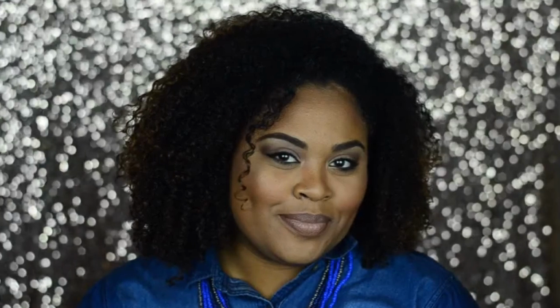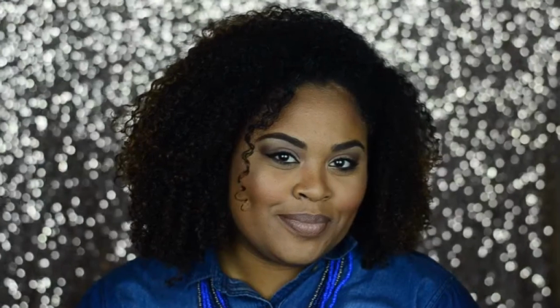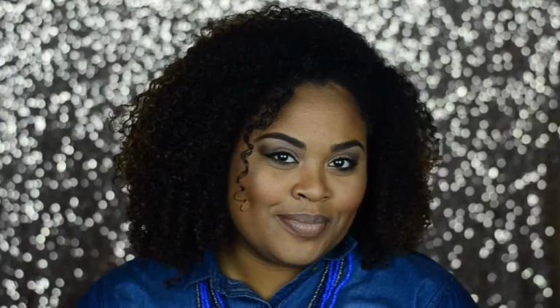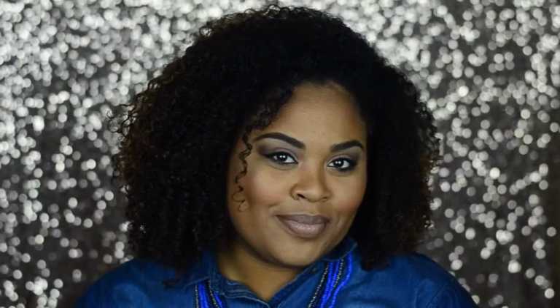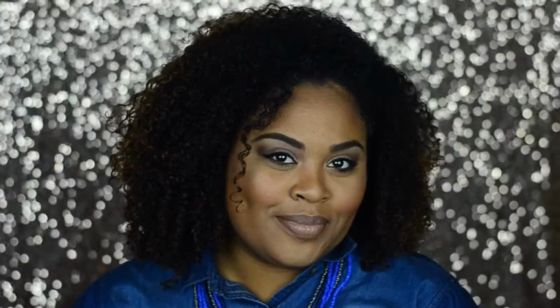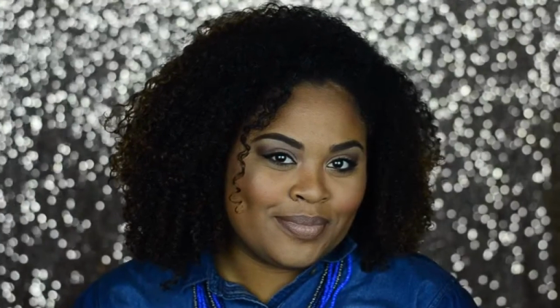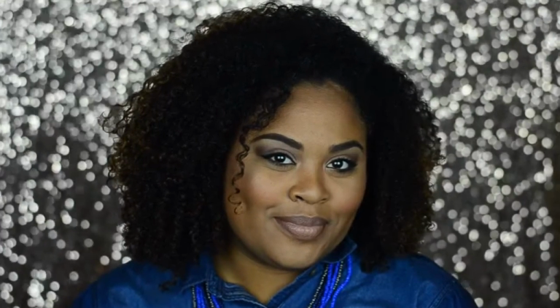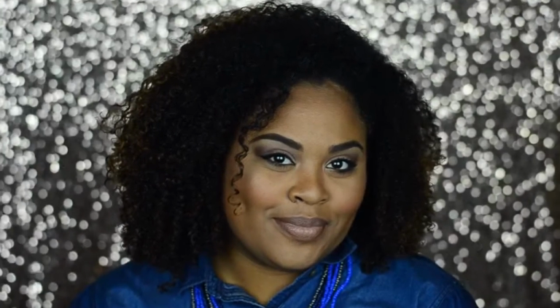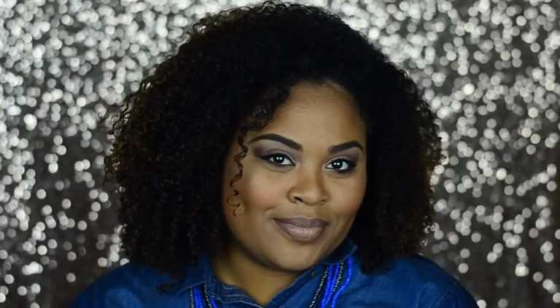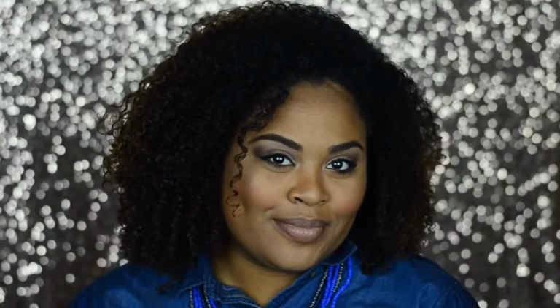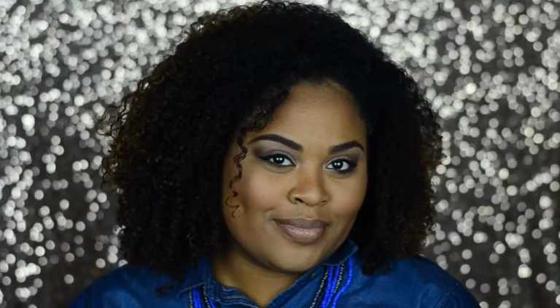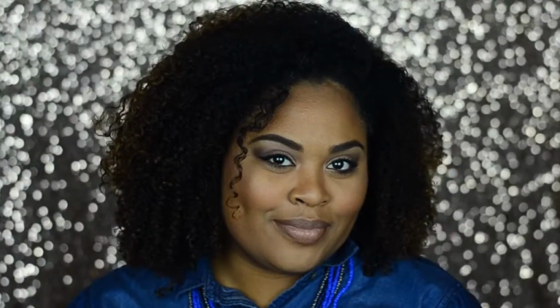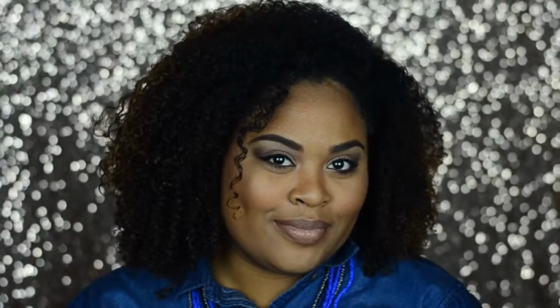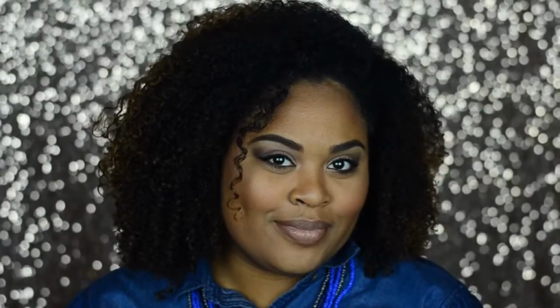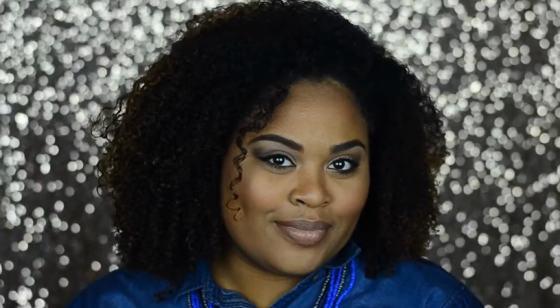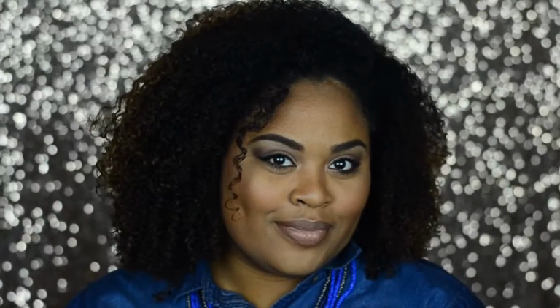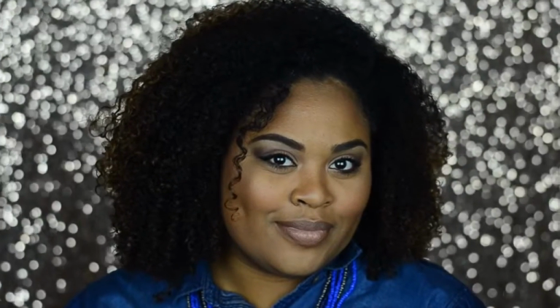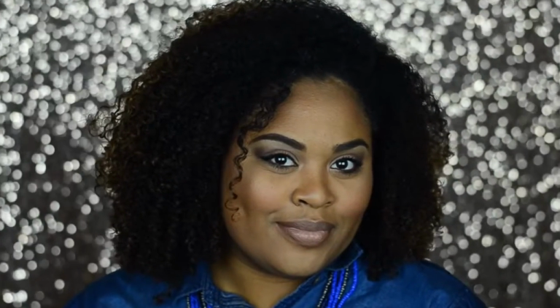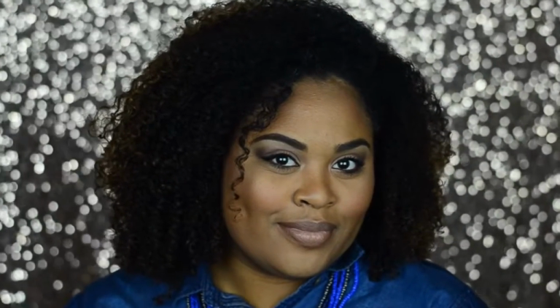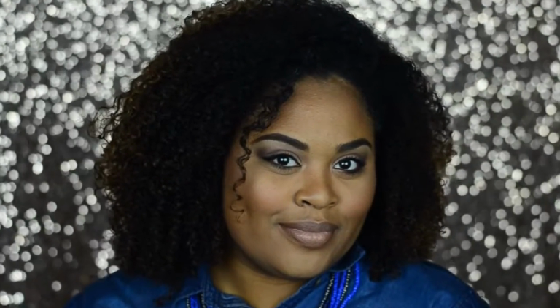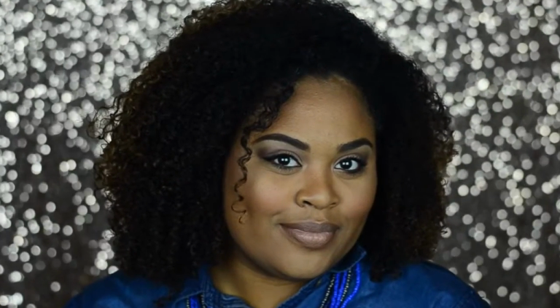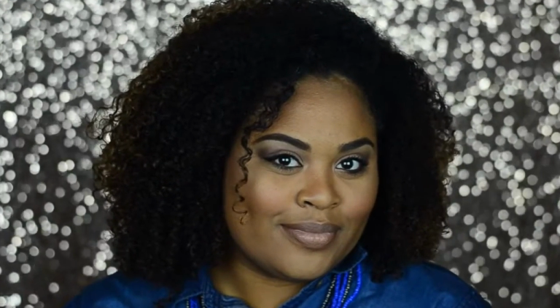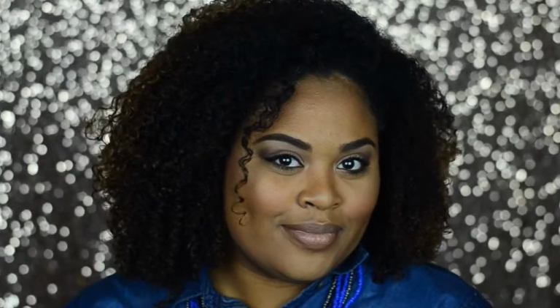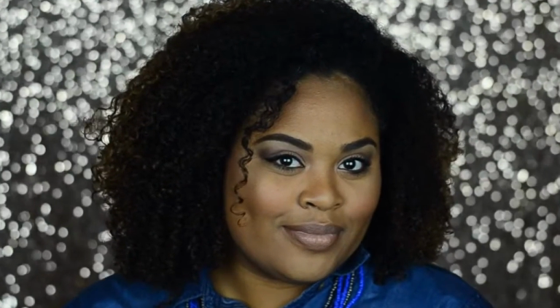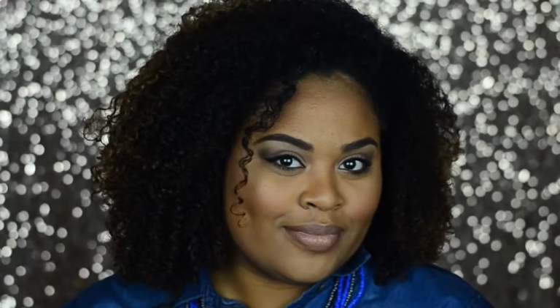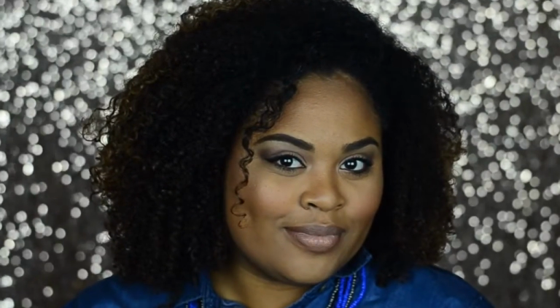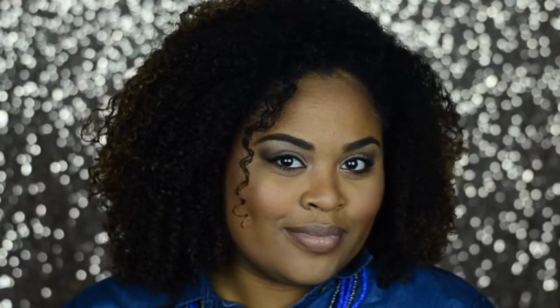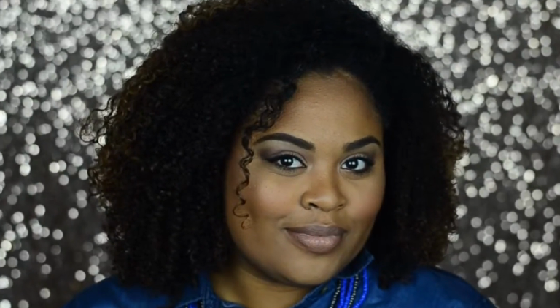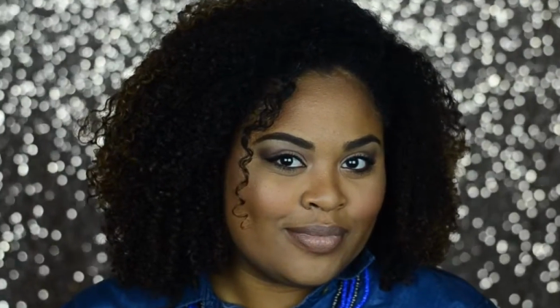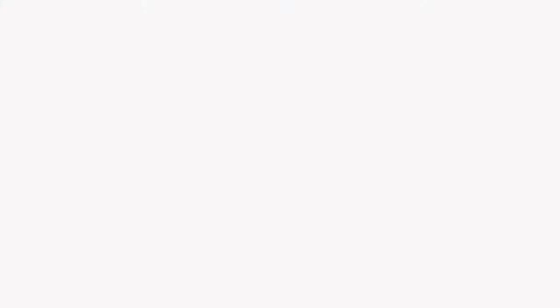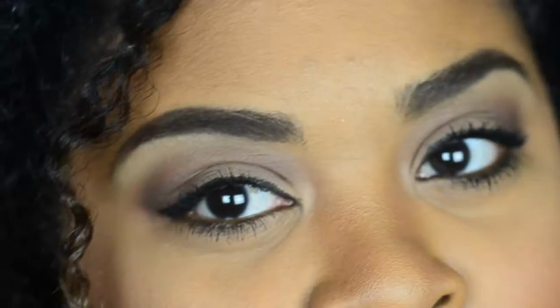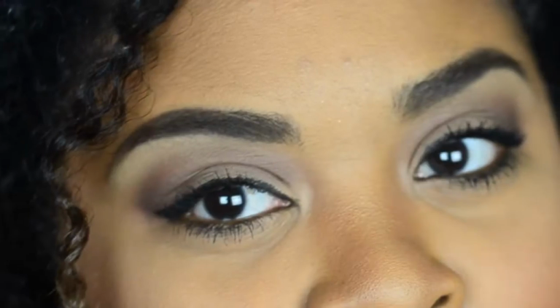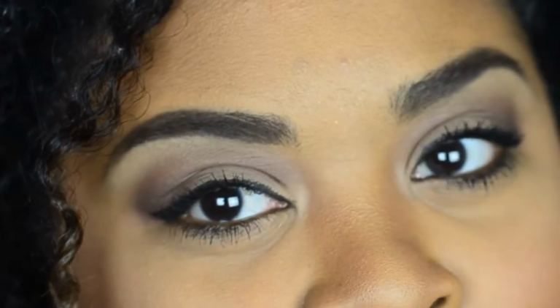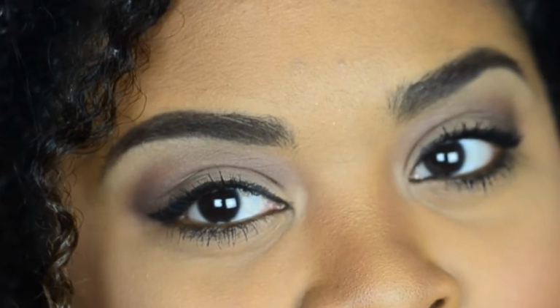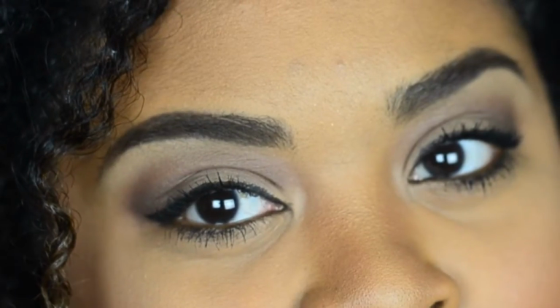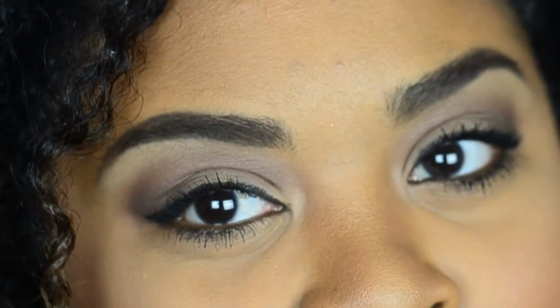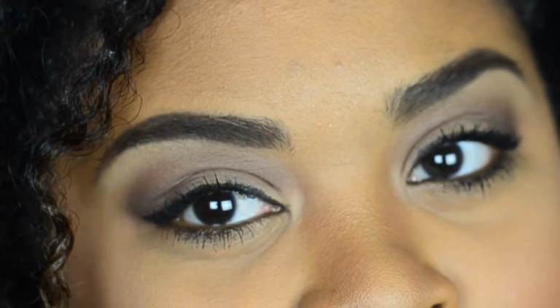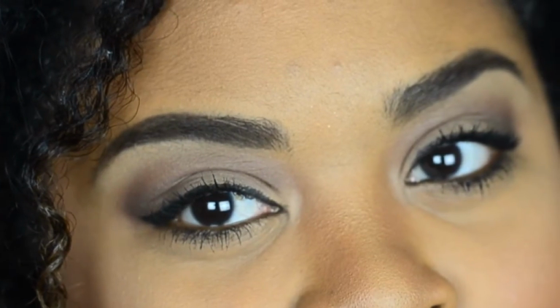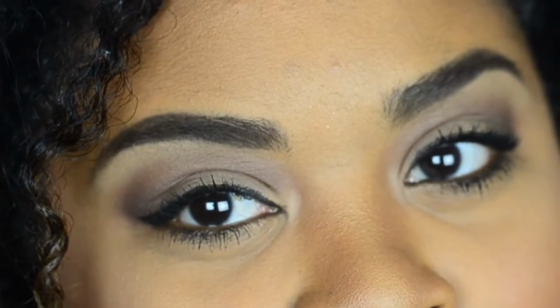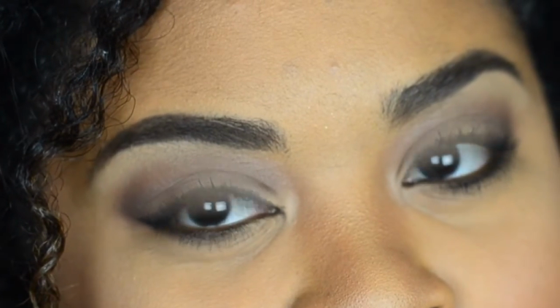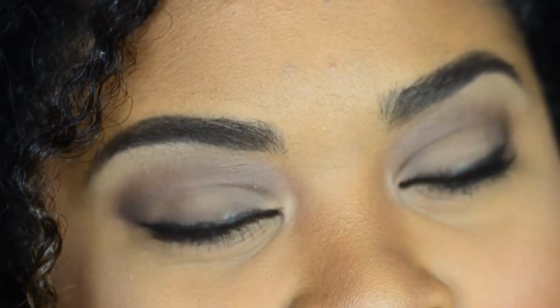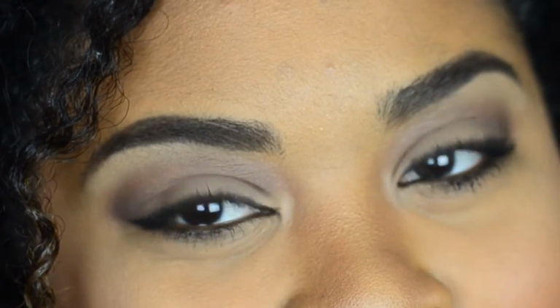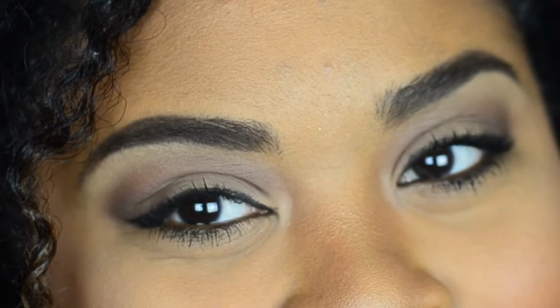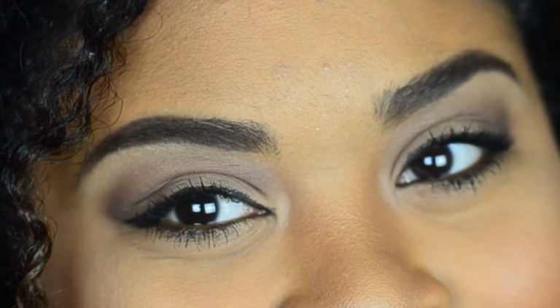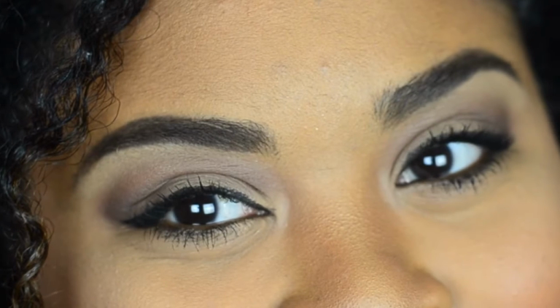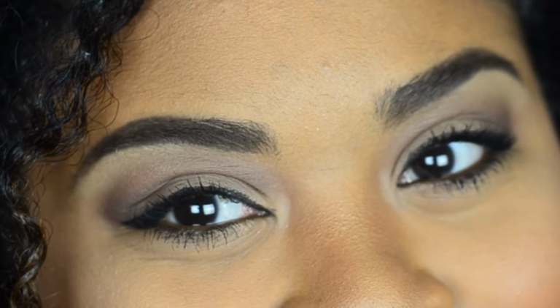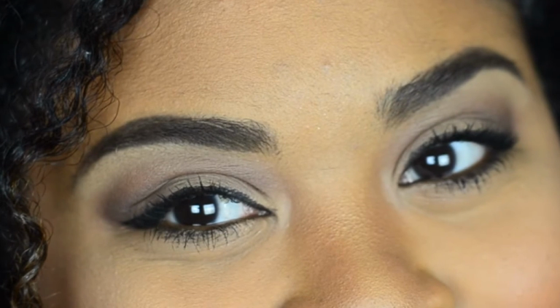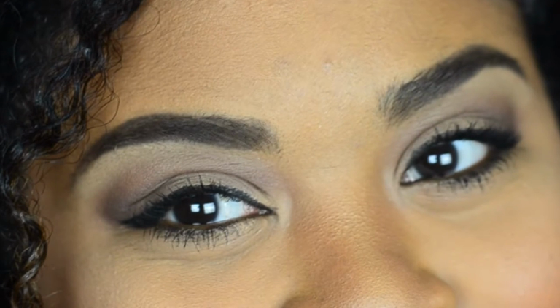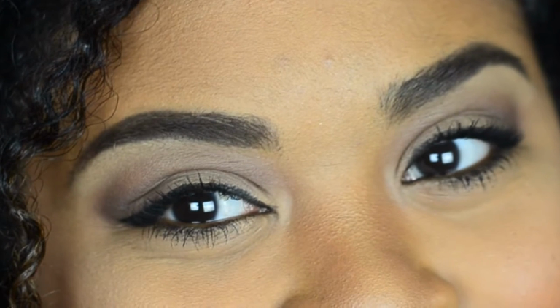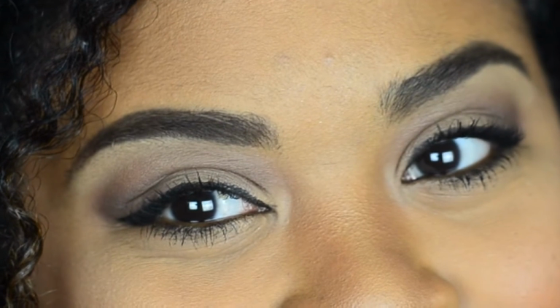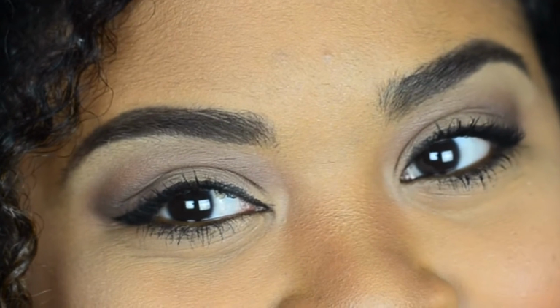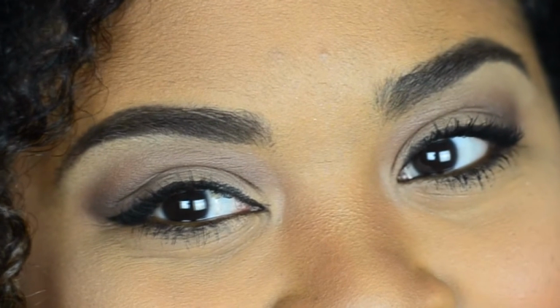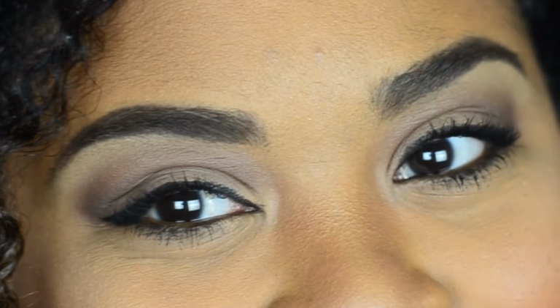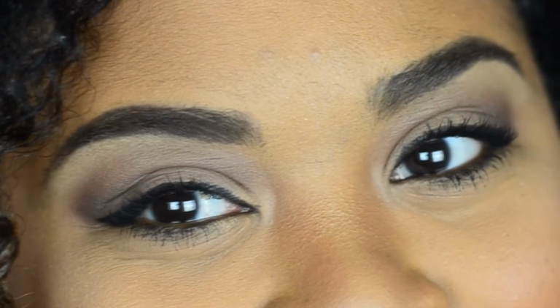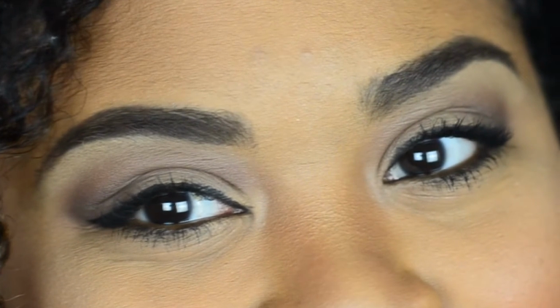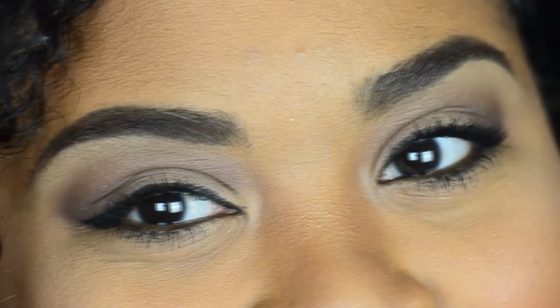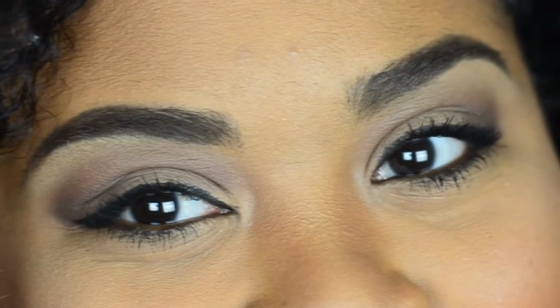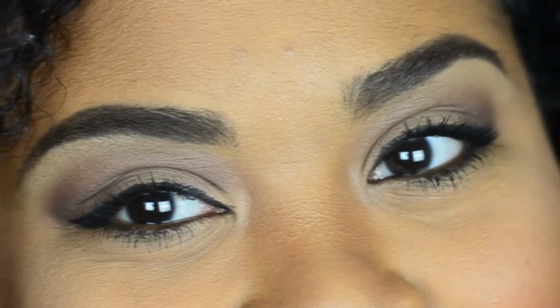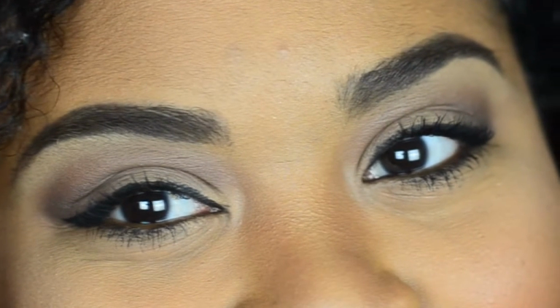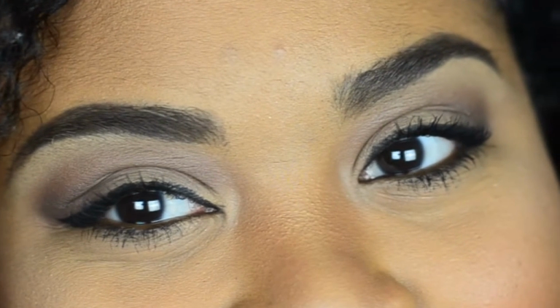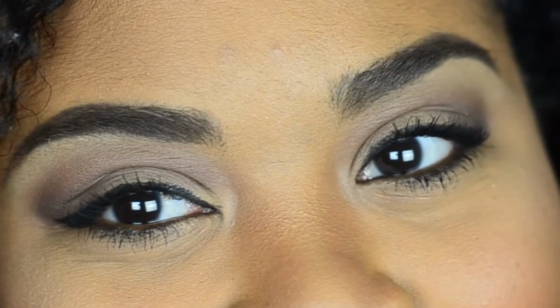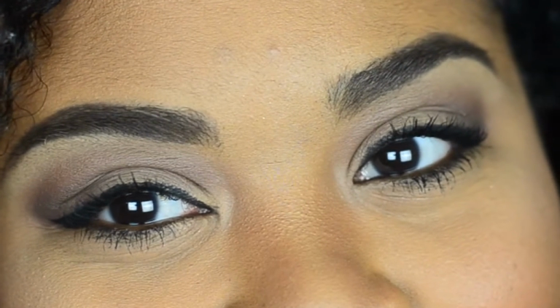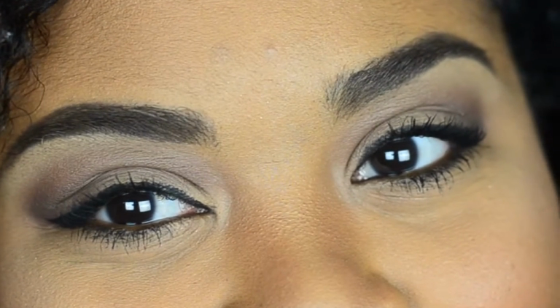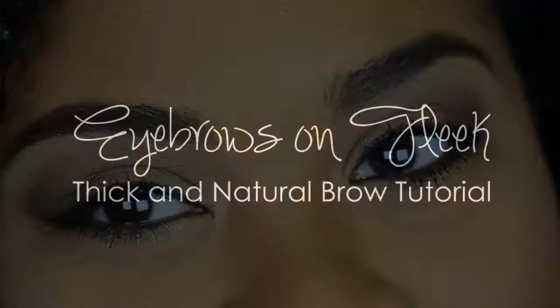Hi Youtubers! Today I'm going to show you how to get these thick and natural looking brows. If you're interested to watch this tutorial, then stay tuned.